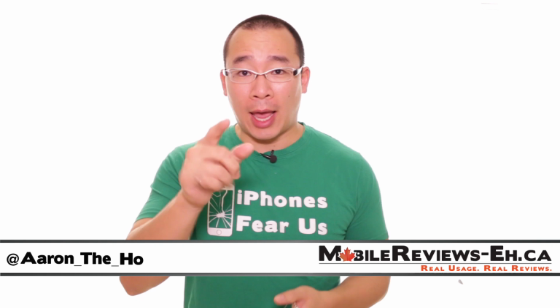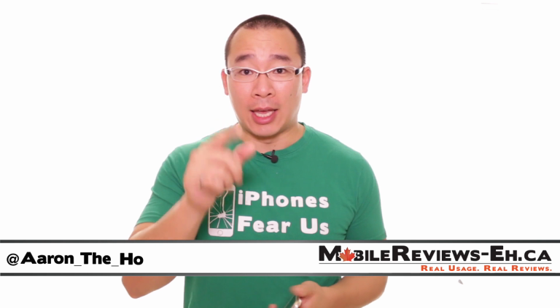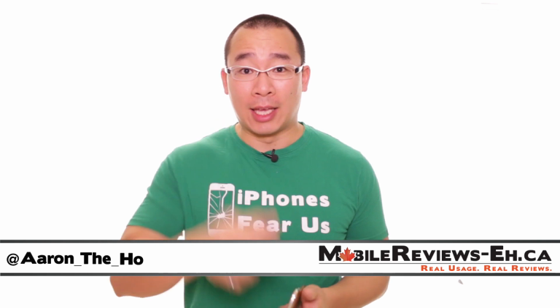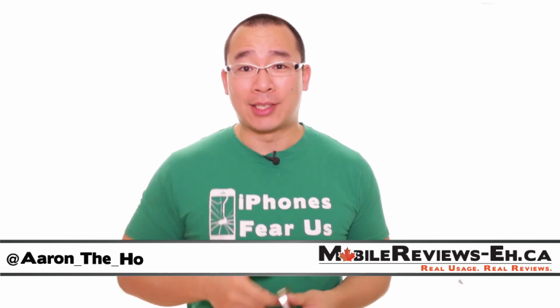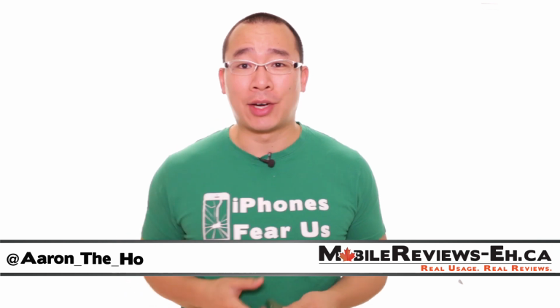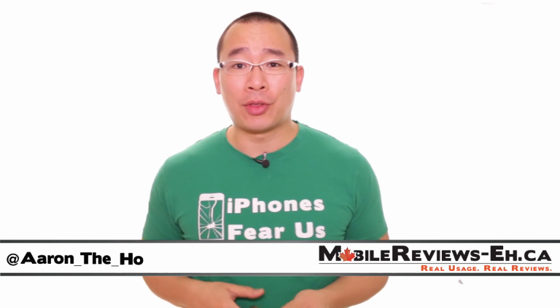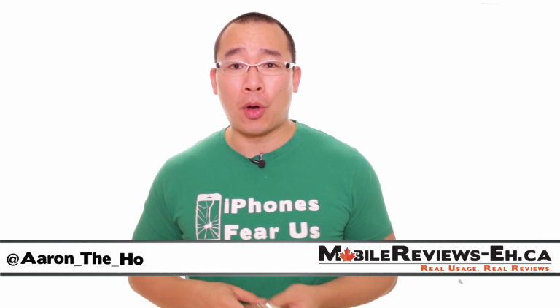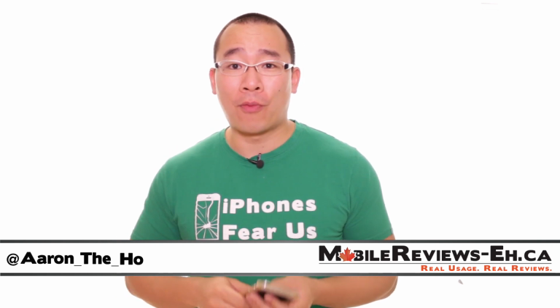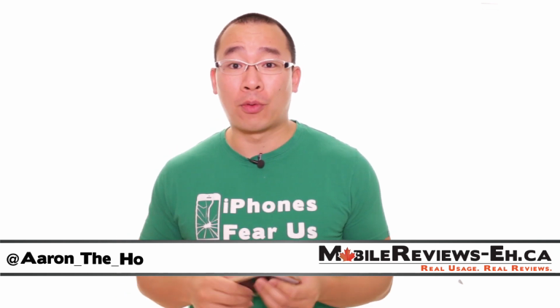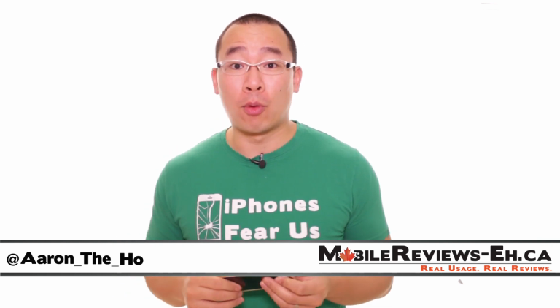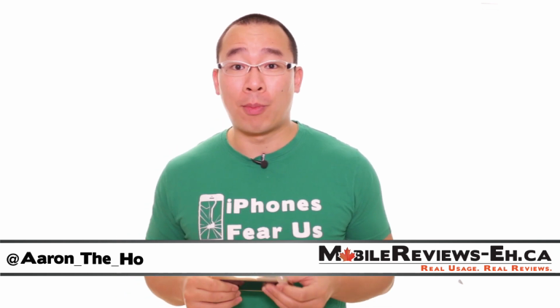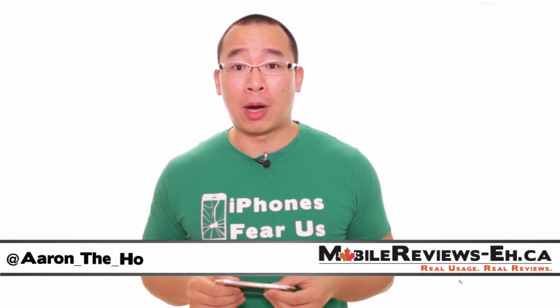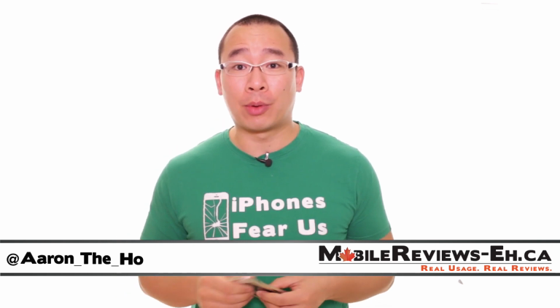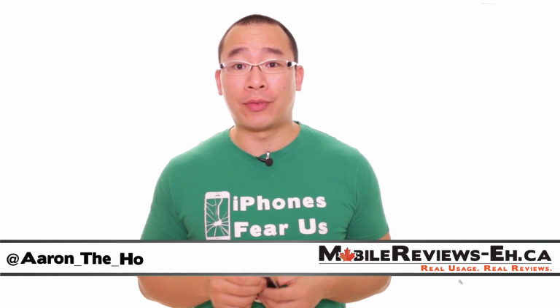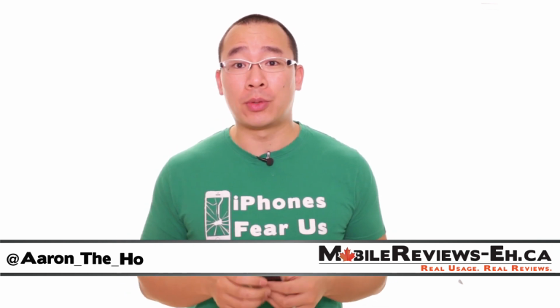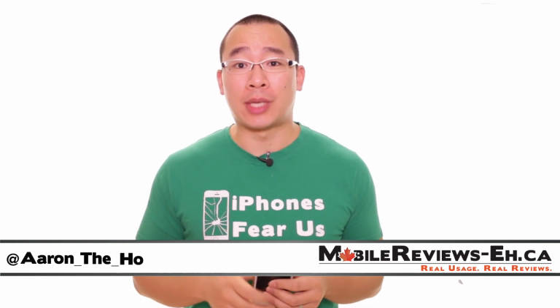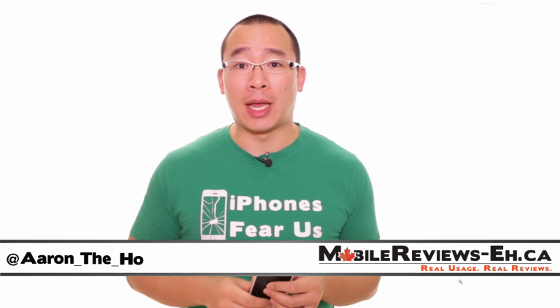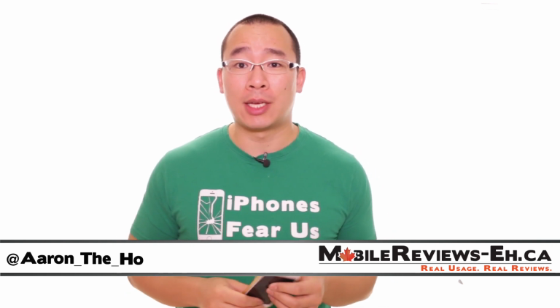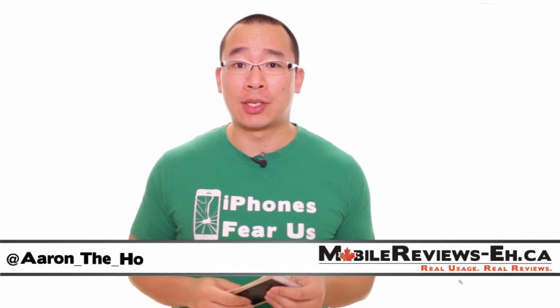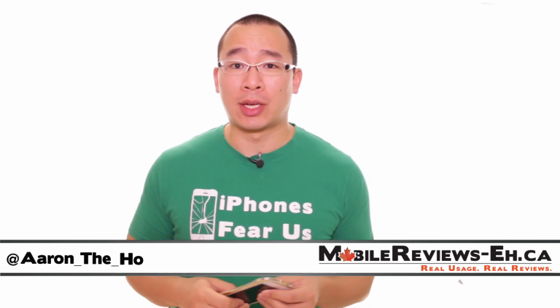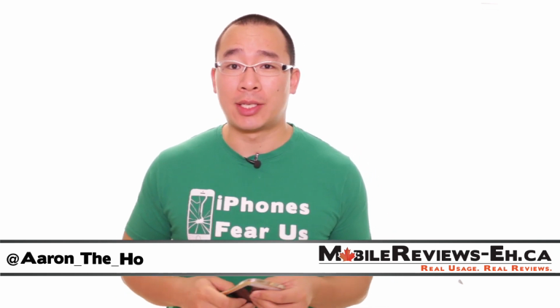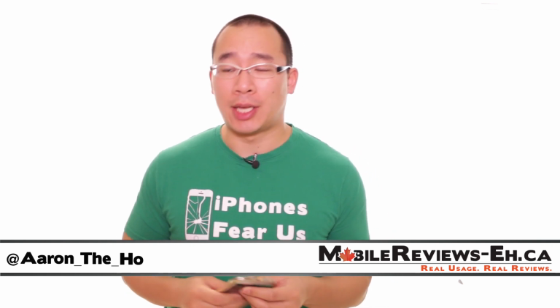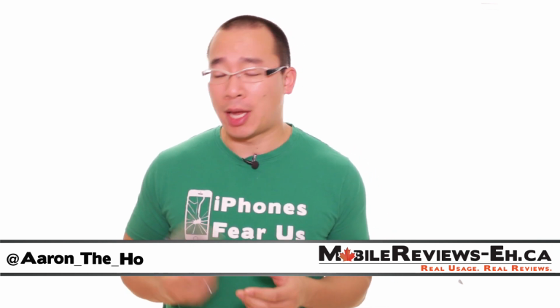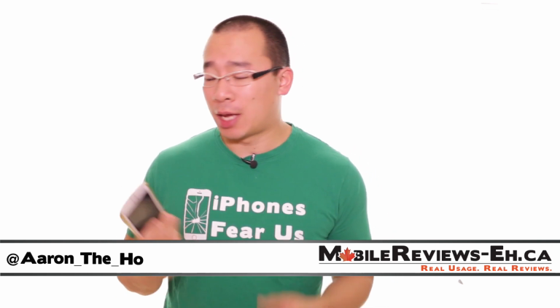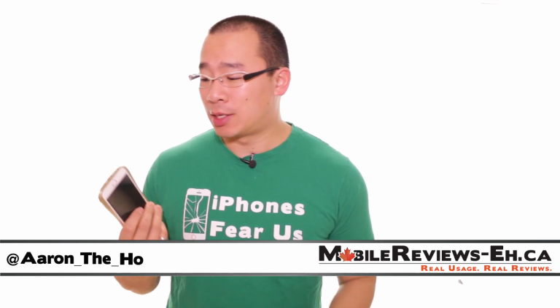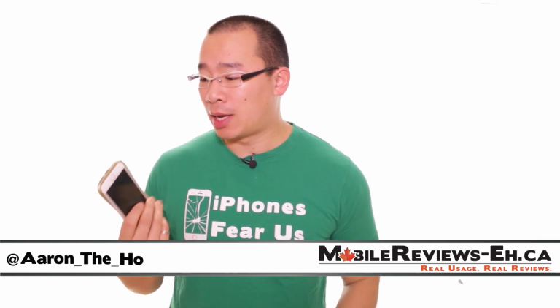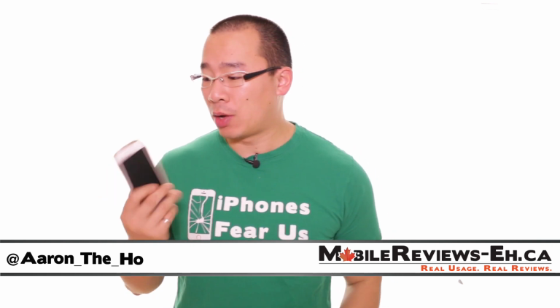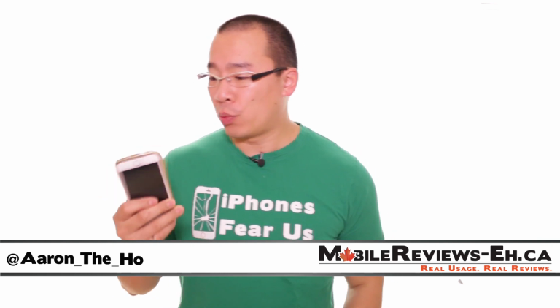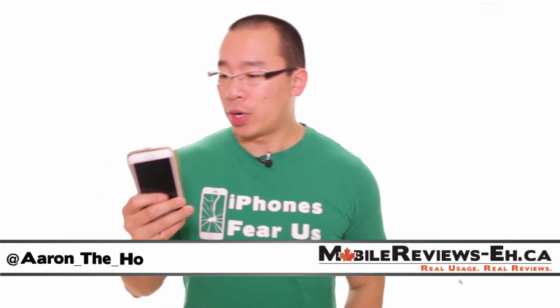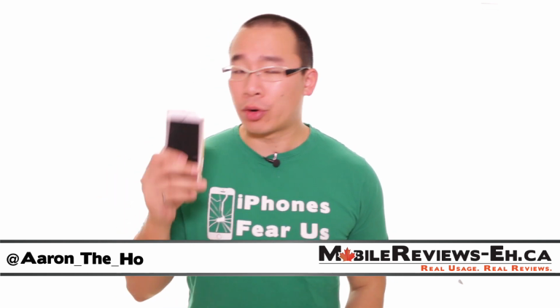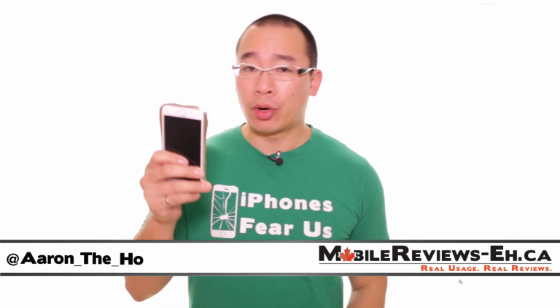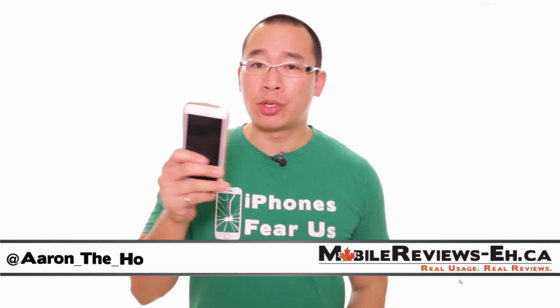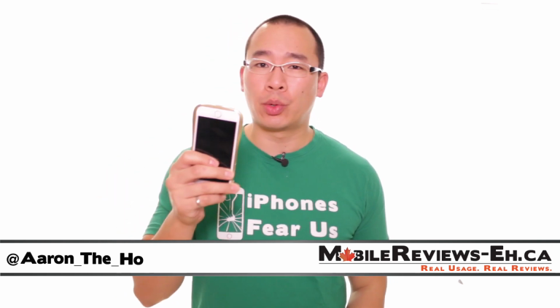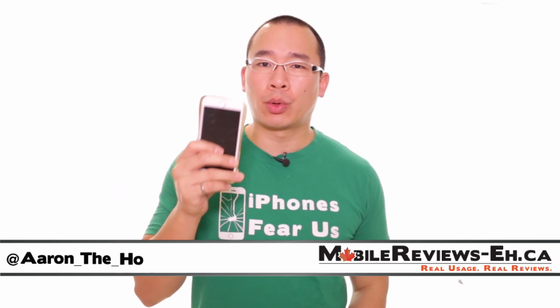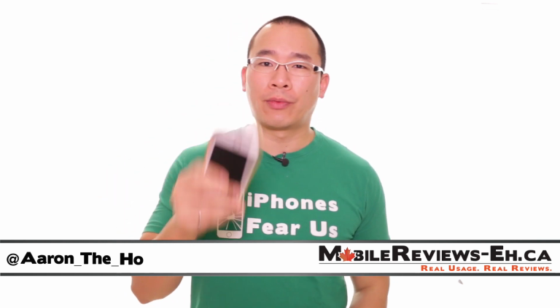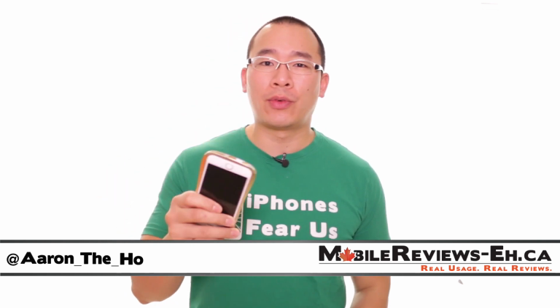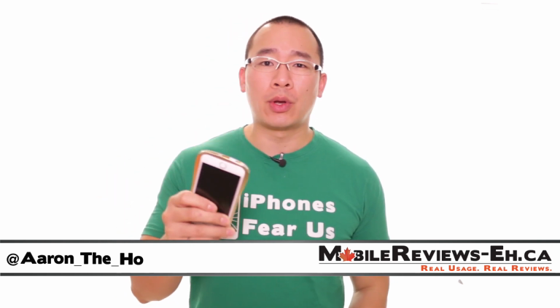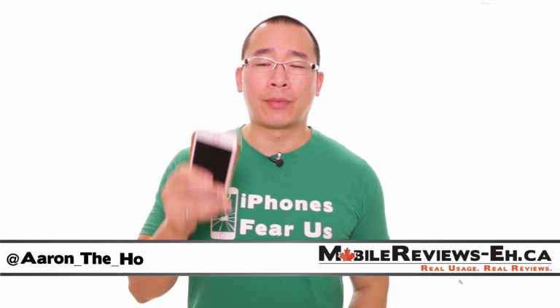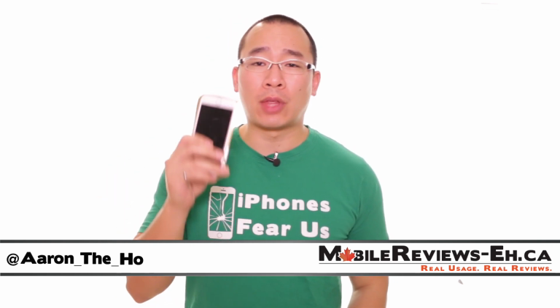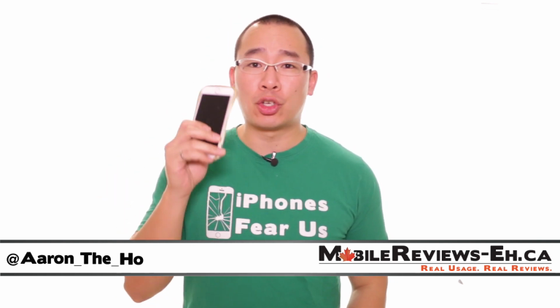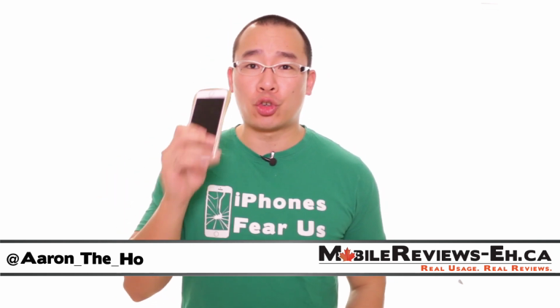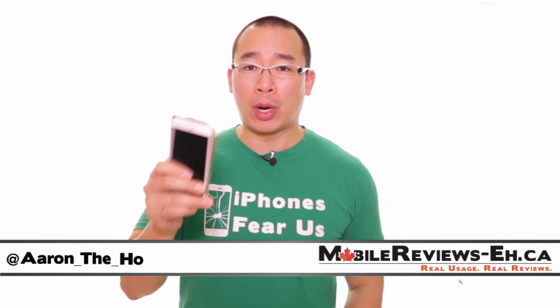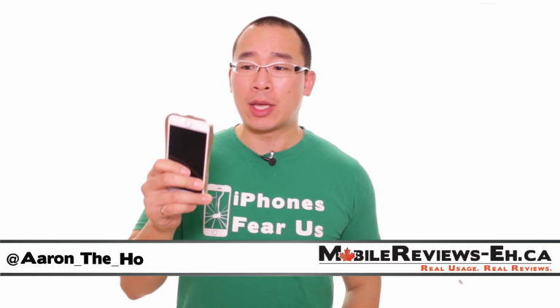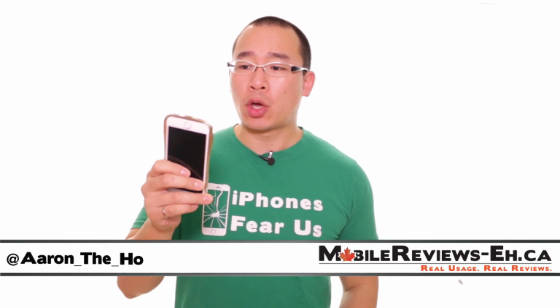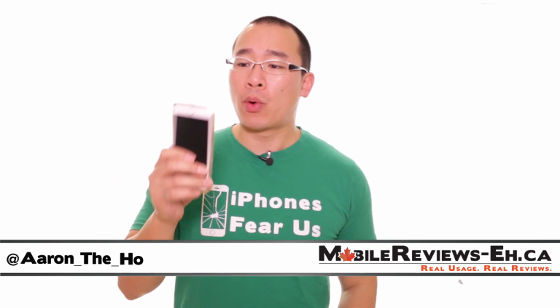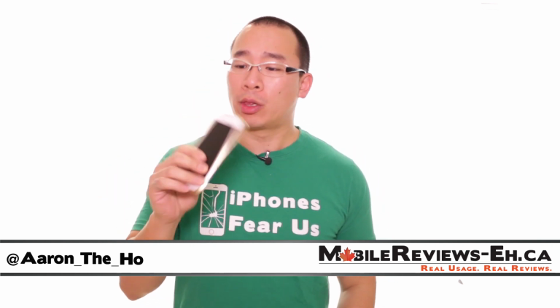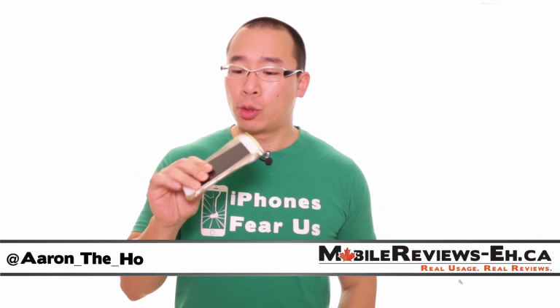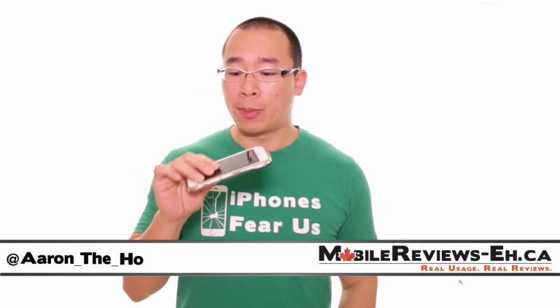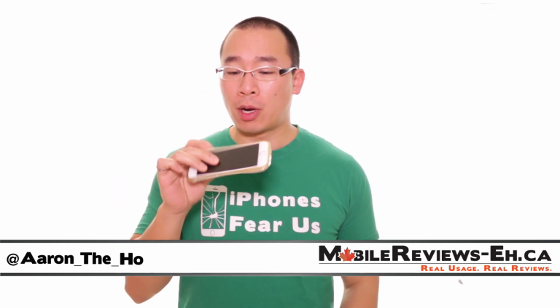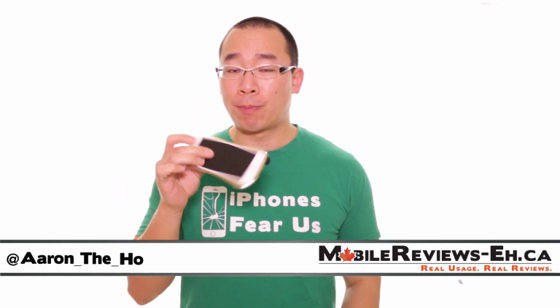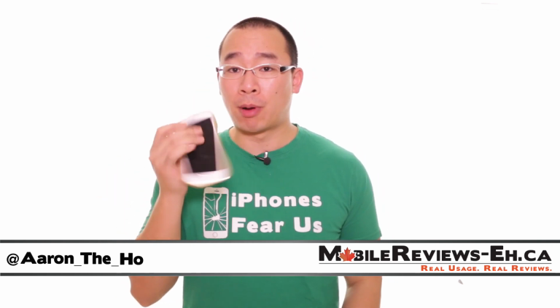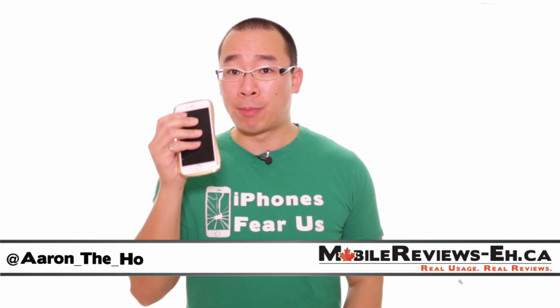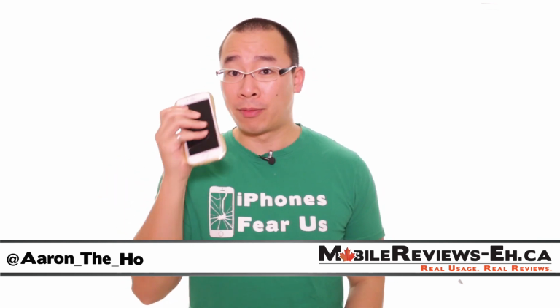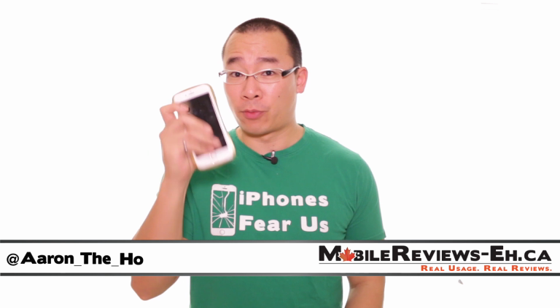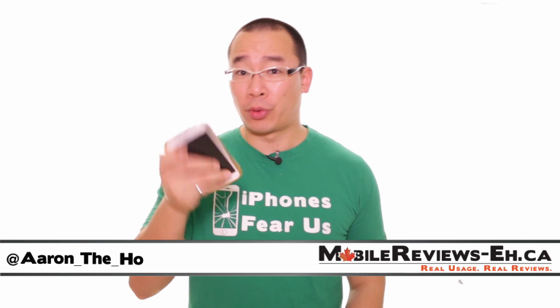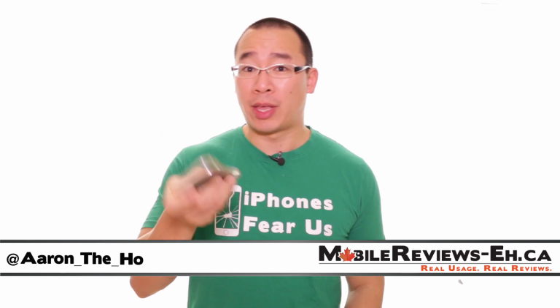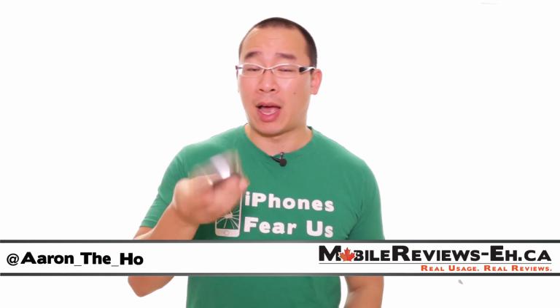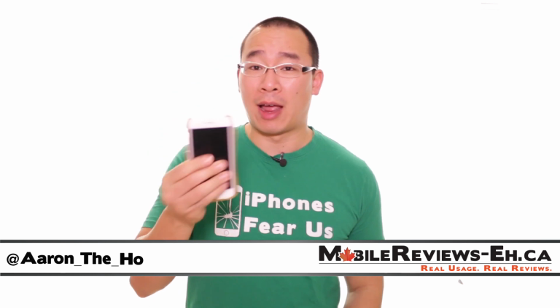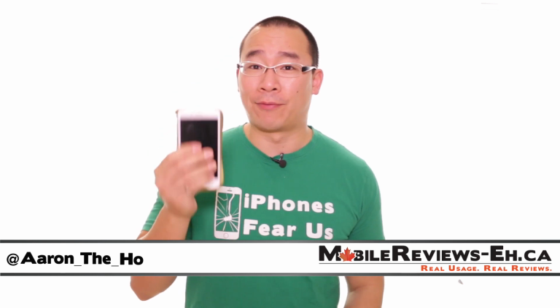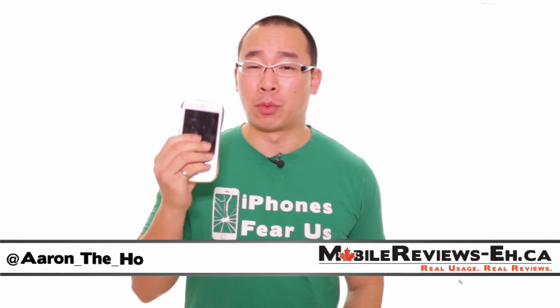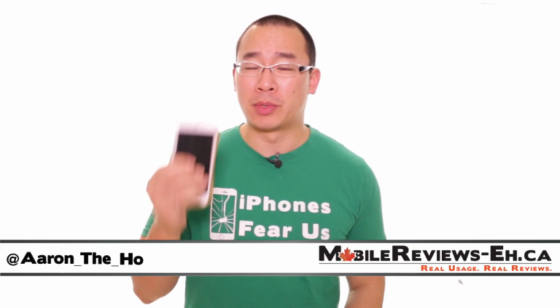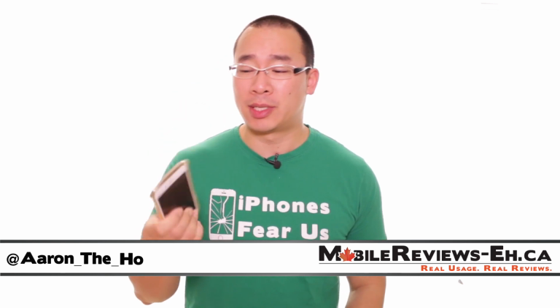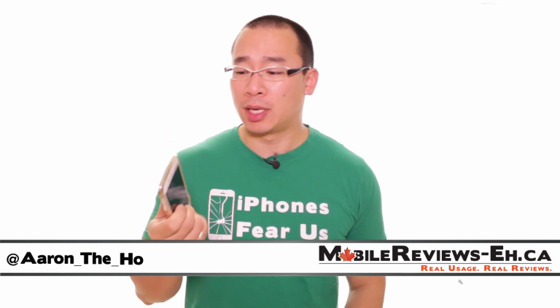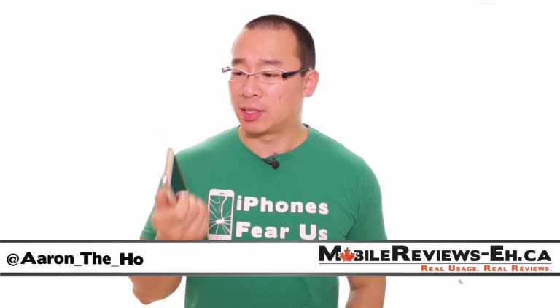Hey, it's Aaron from MobileReviews8.ca and today we are going to do a review of the Draco aluminum bumper for the iPhone 6.